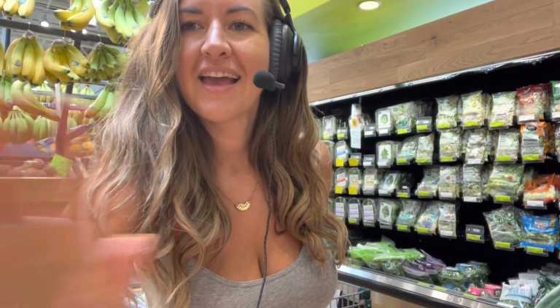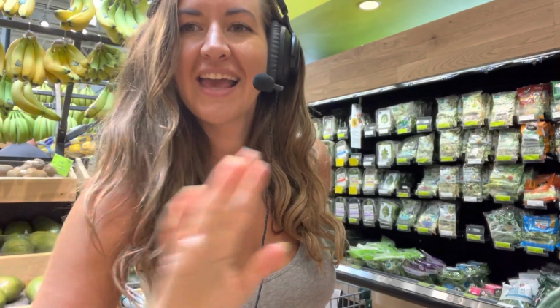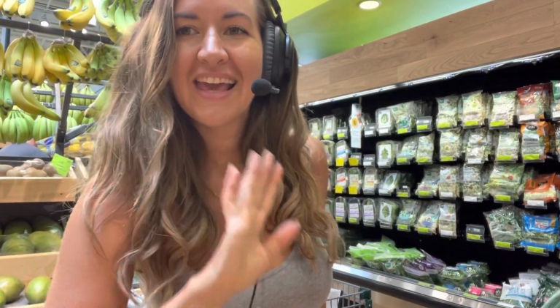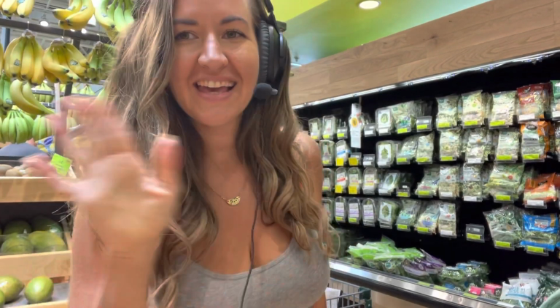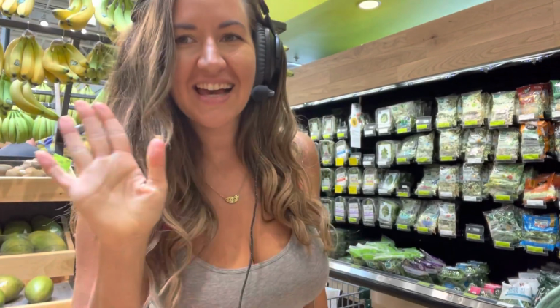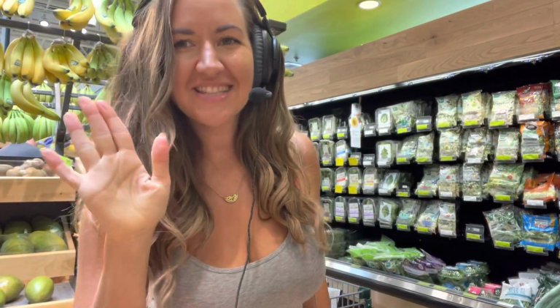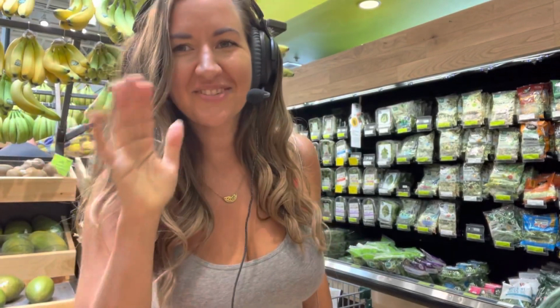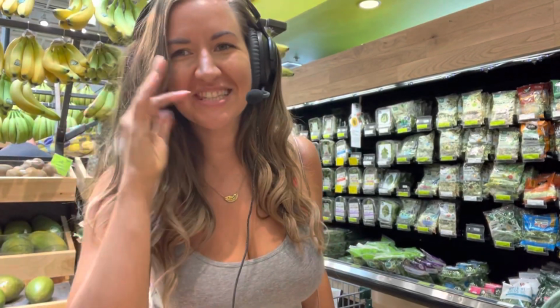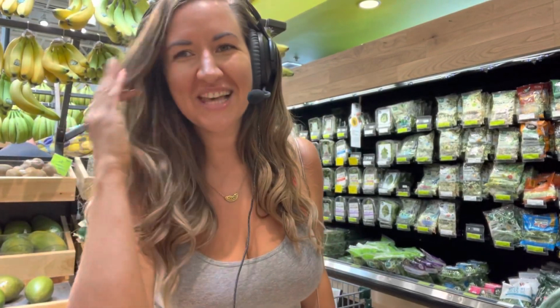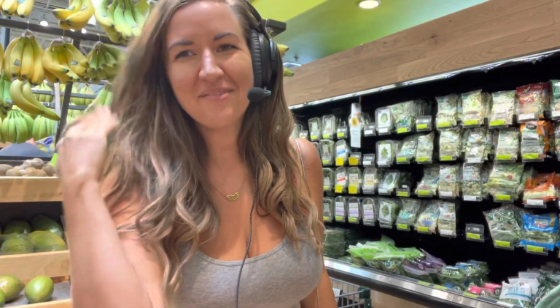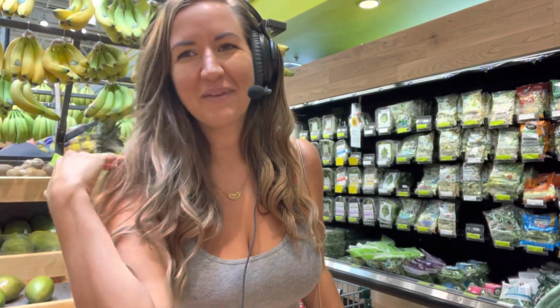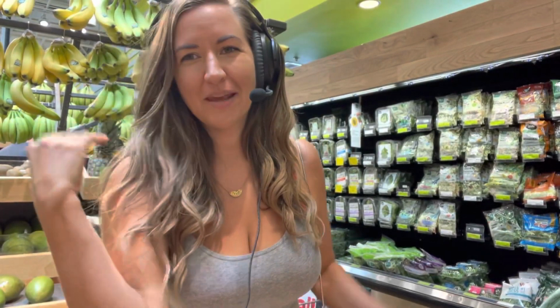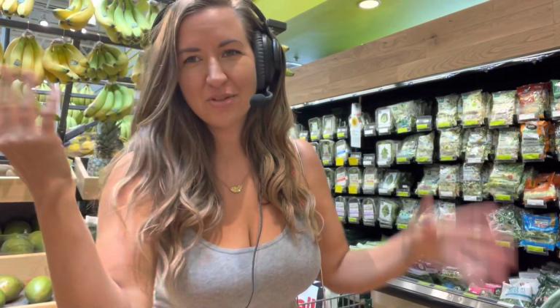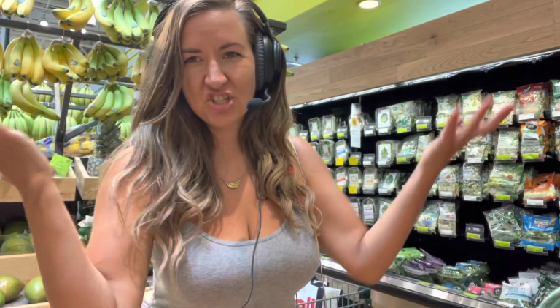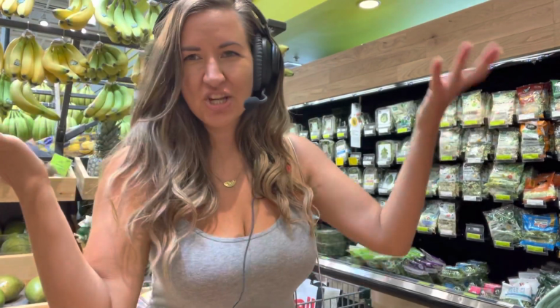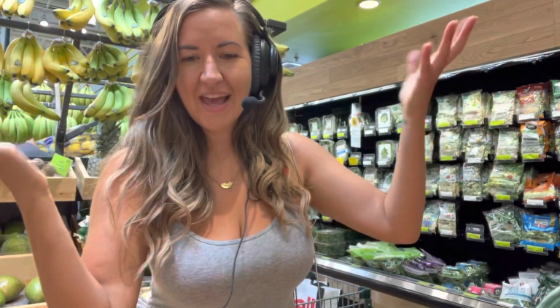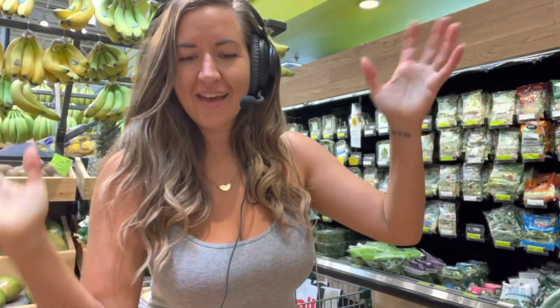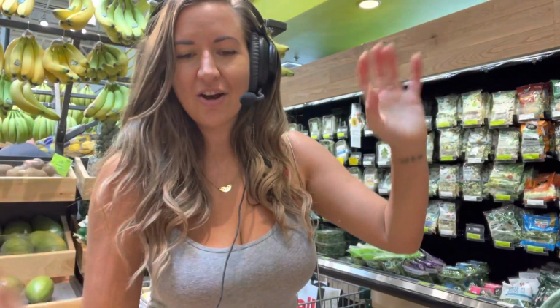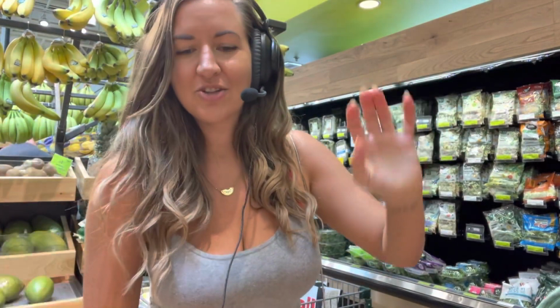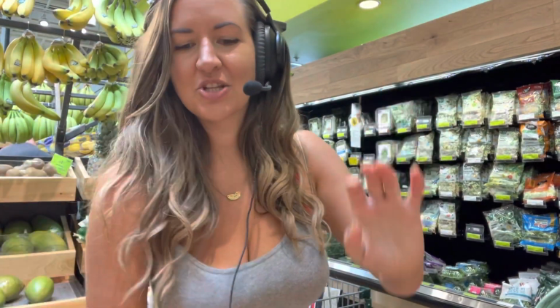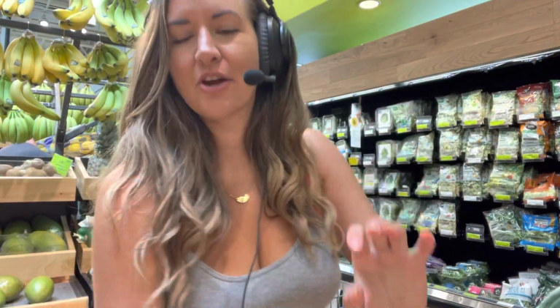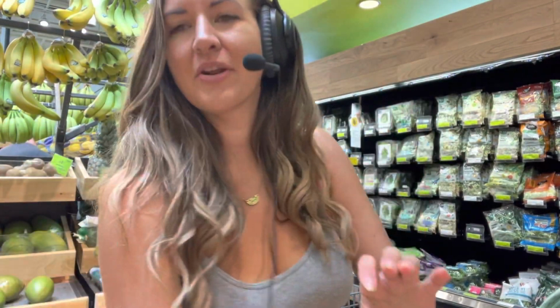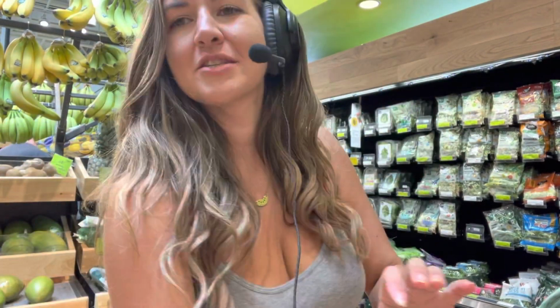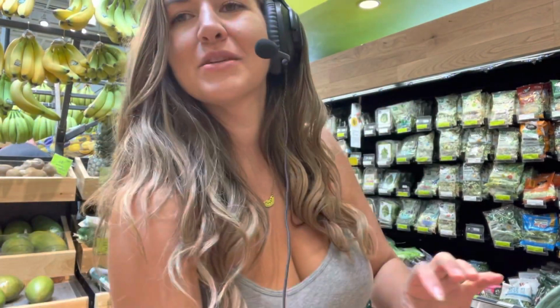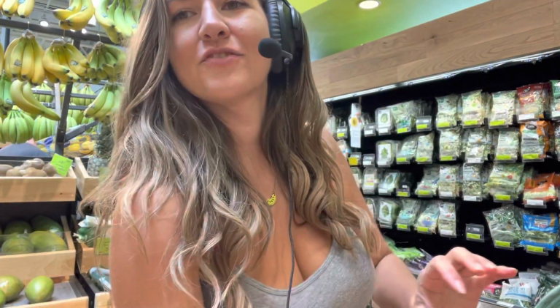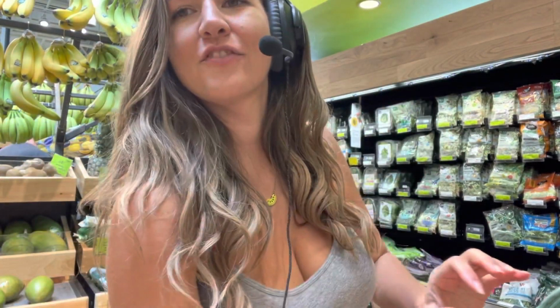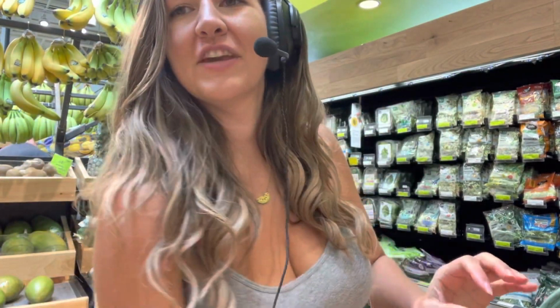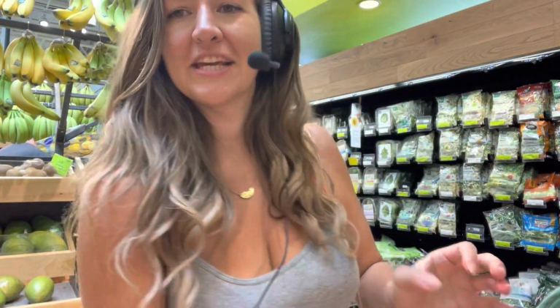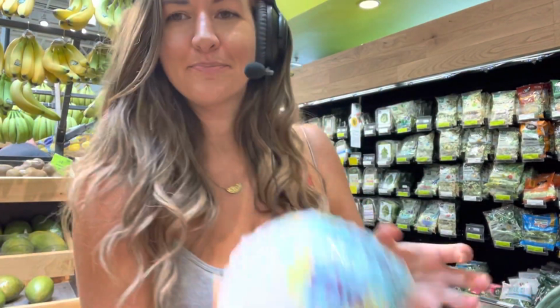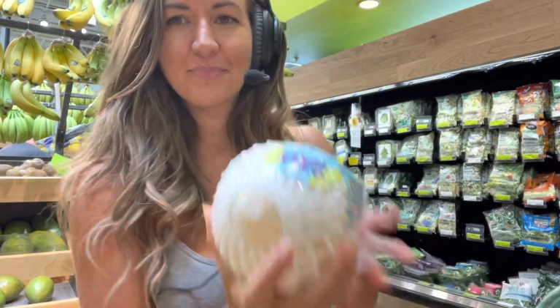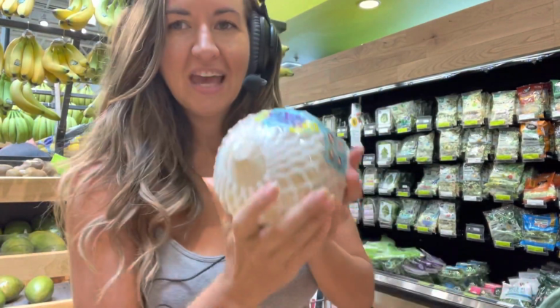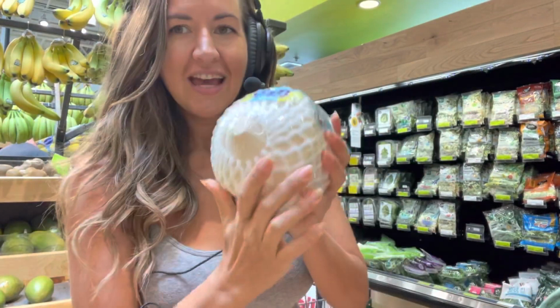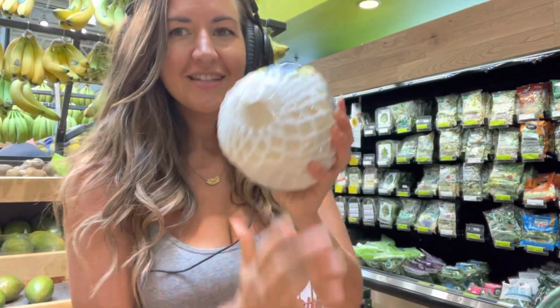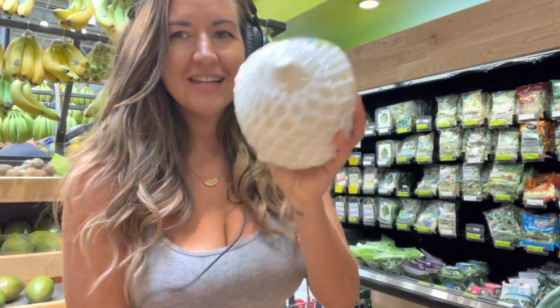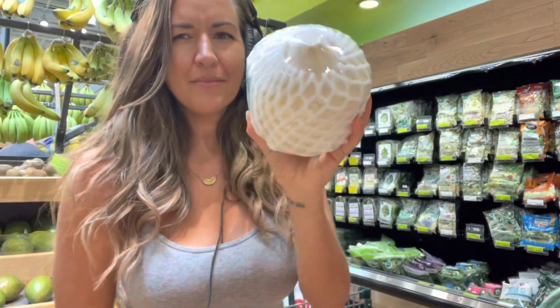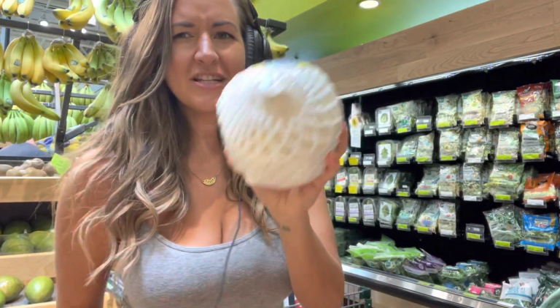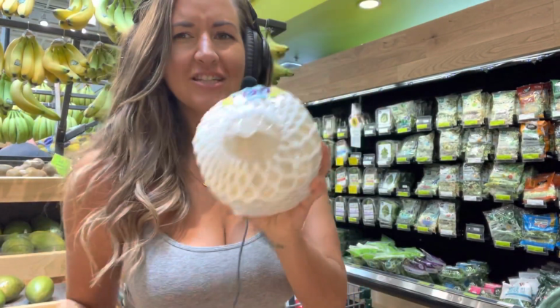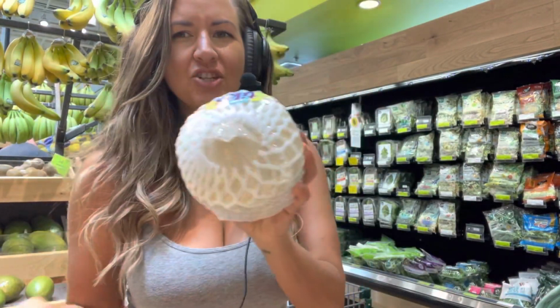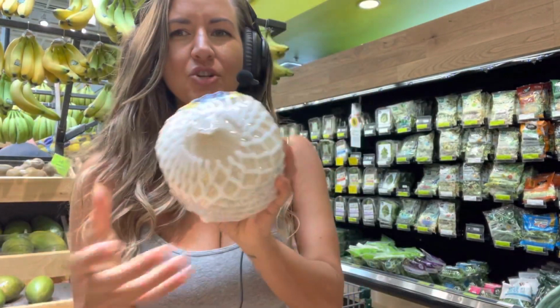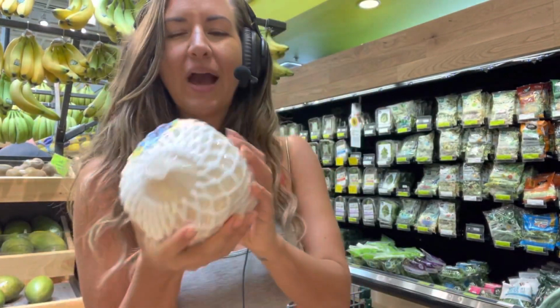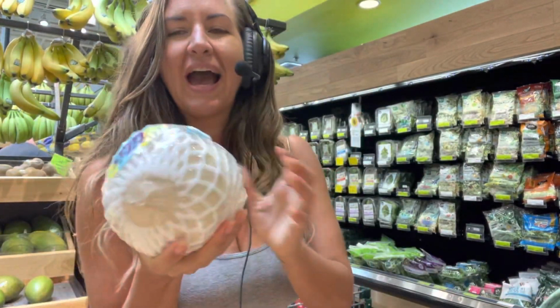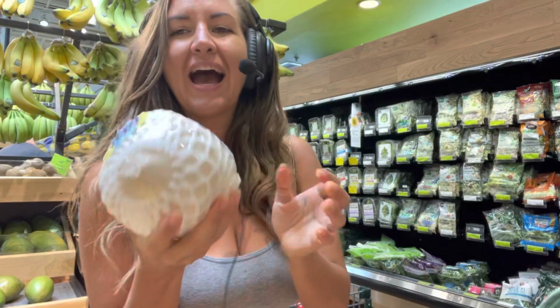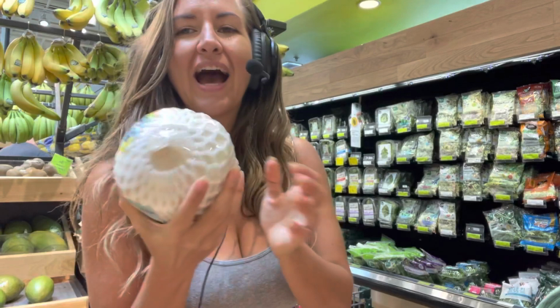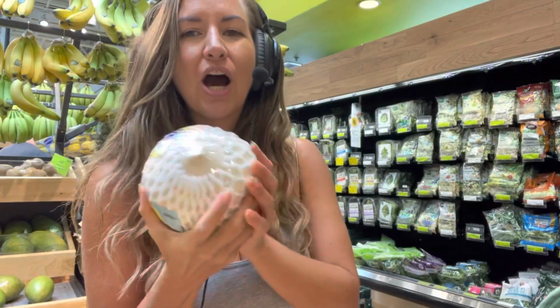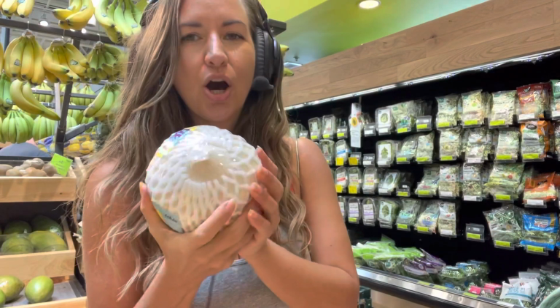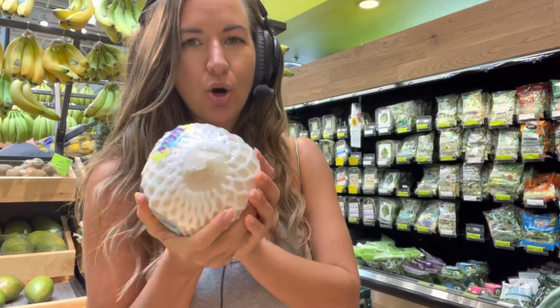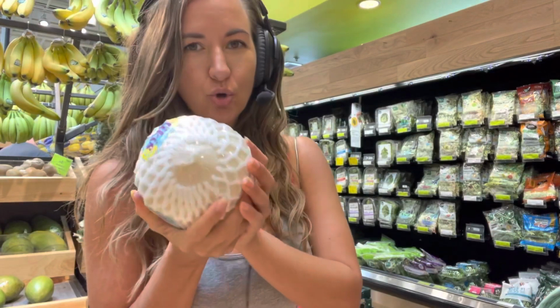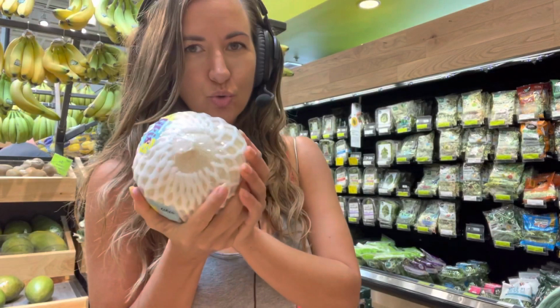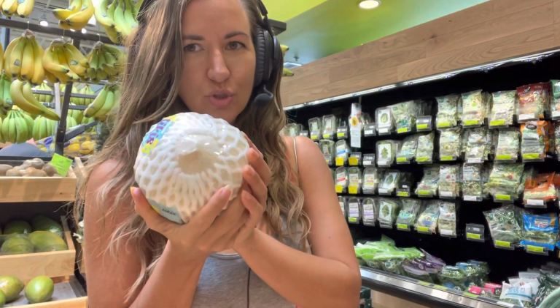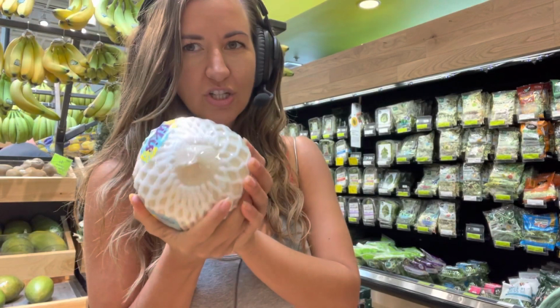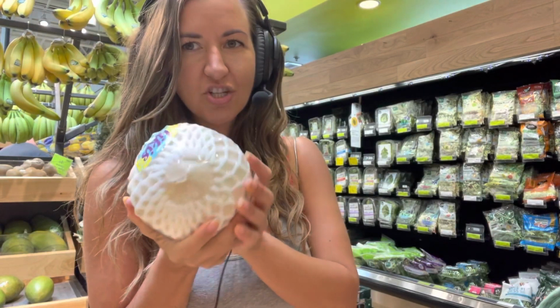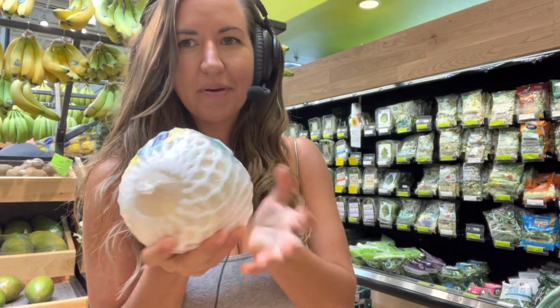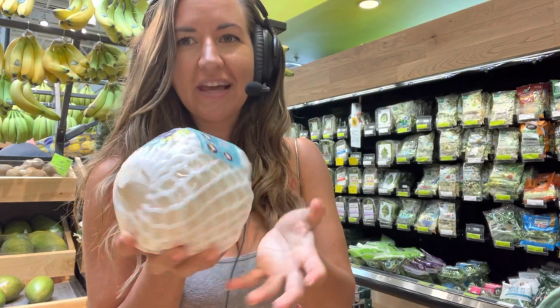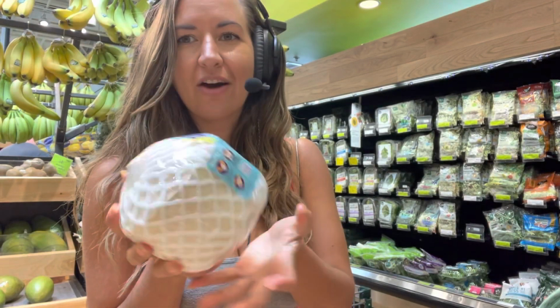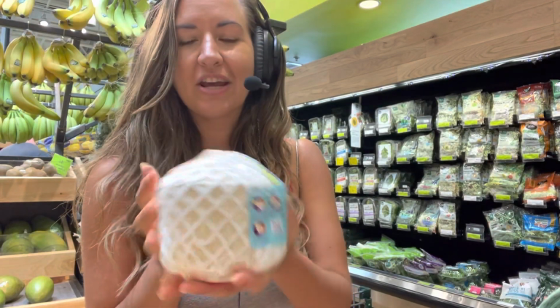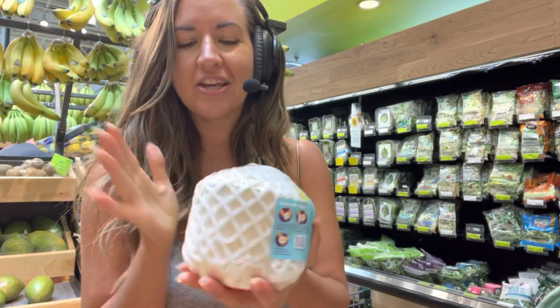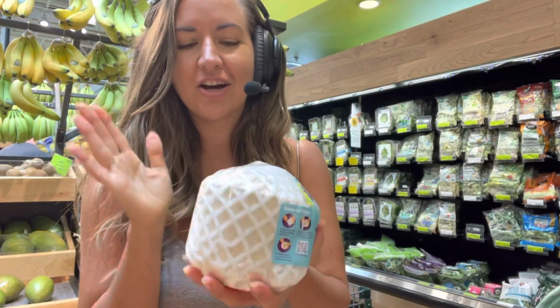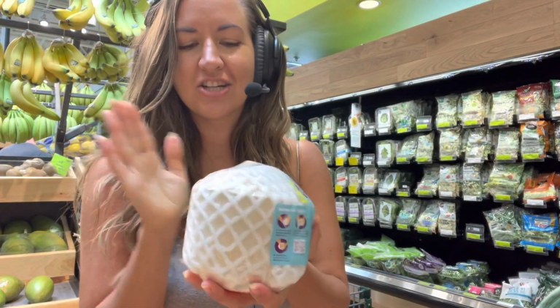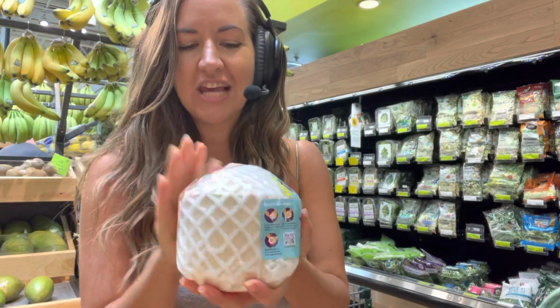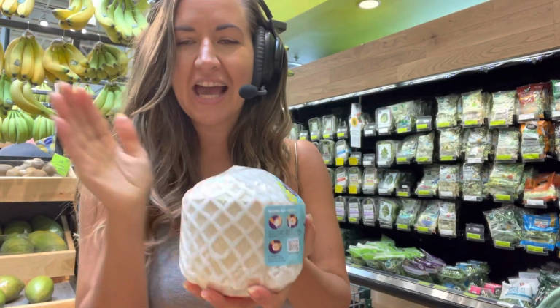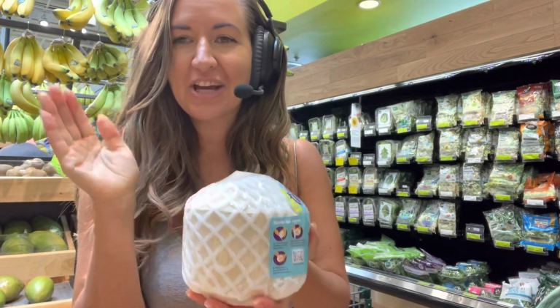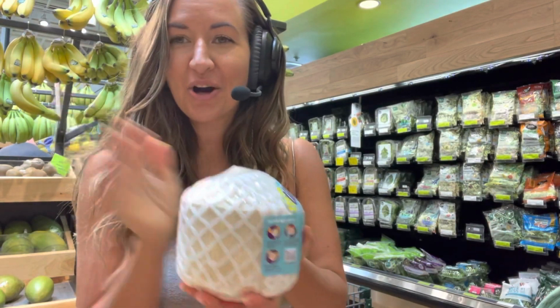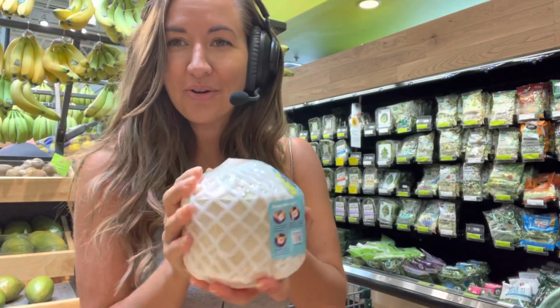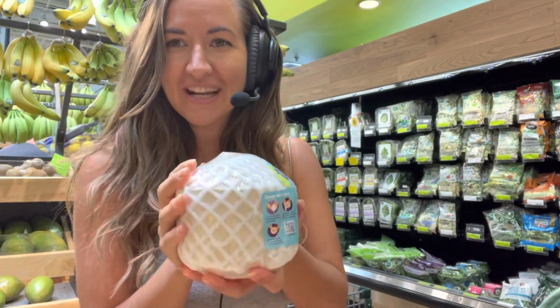Hey guys, what's up? My name is Jeanette, also known as Misfit Vegan. Today I'm going to teach you how to pick out a young Thai coconut.